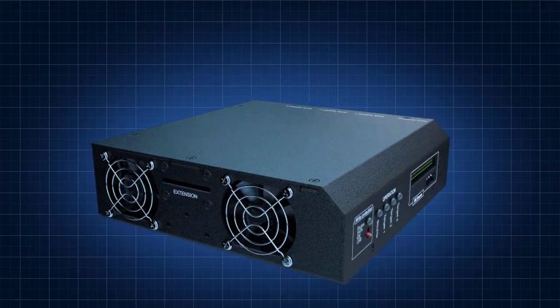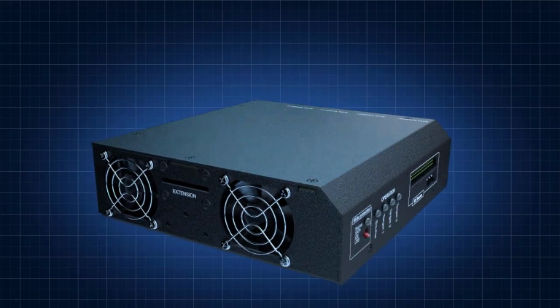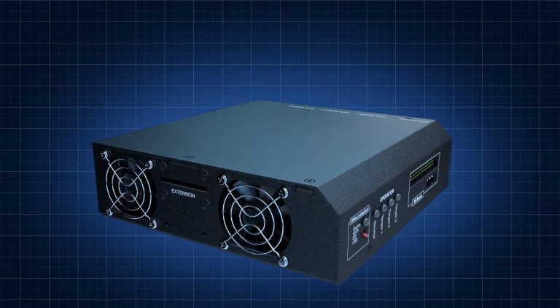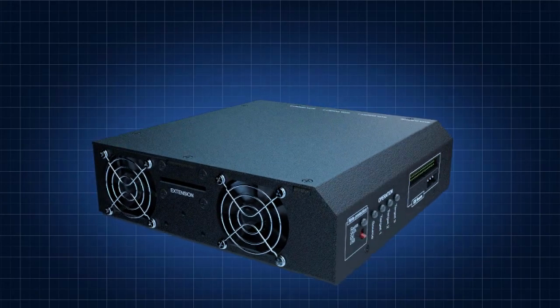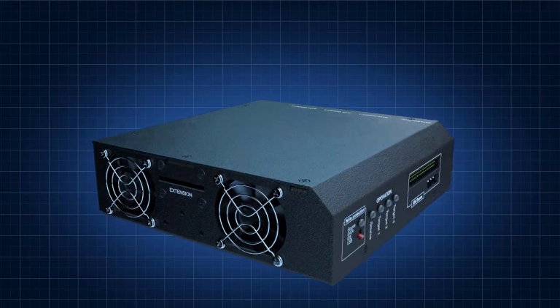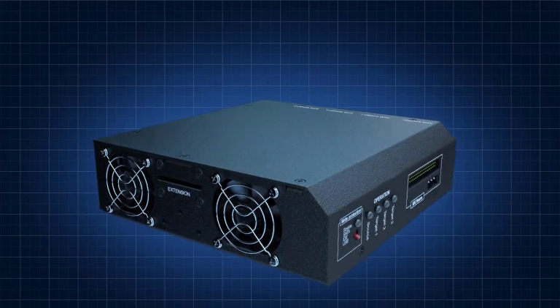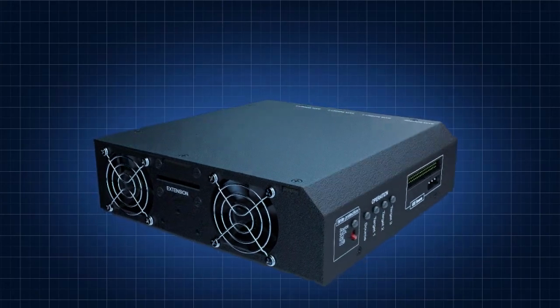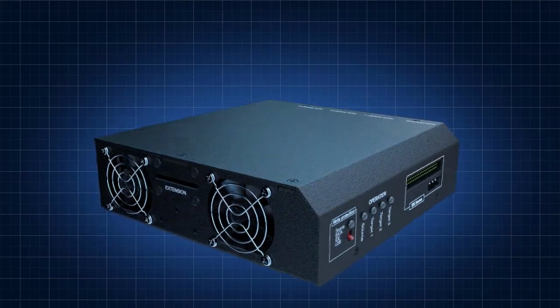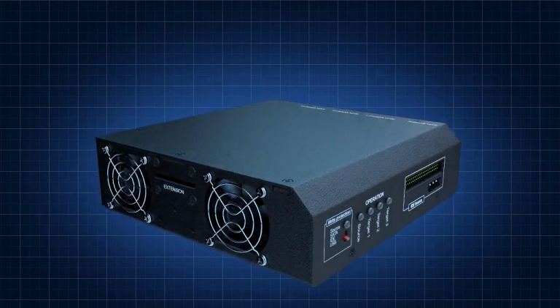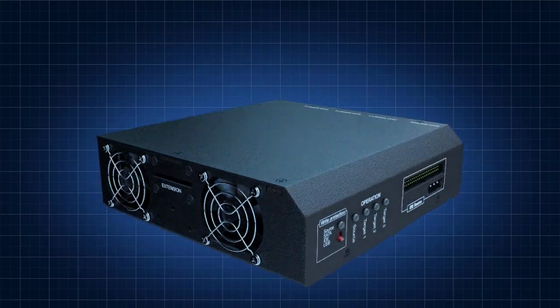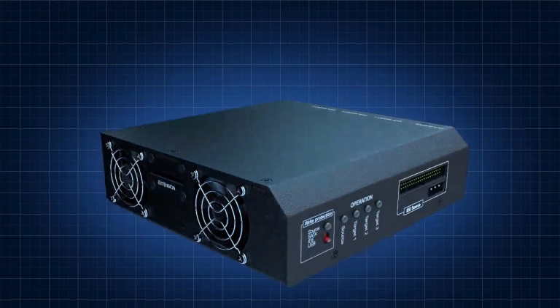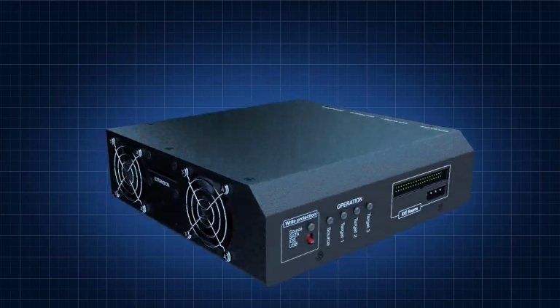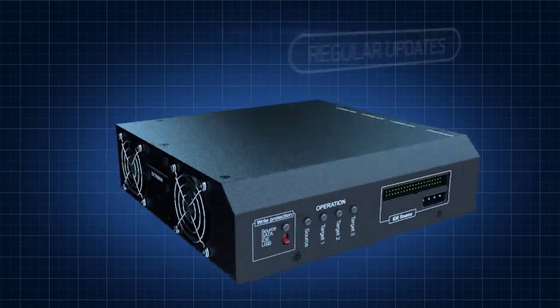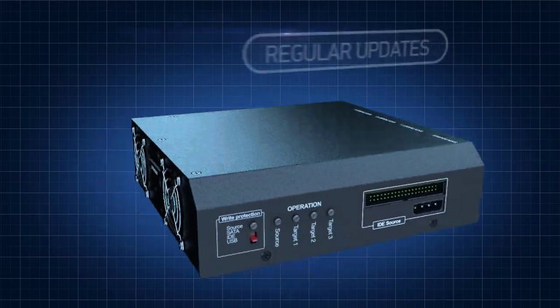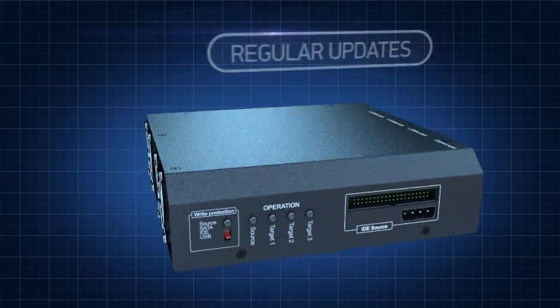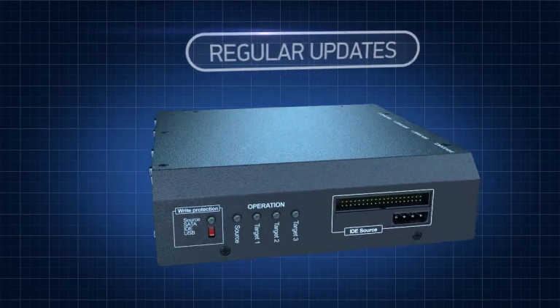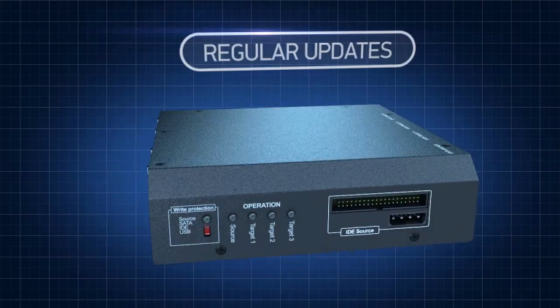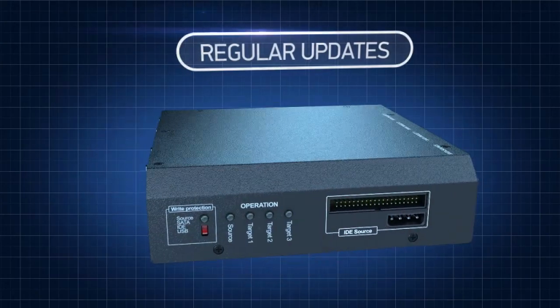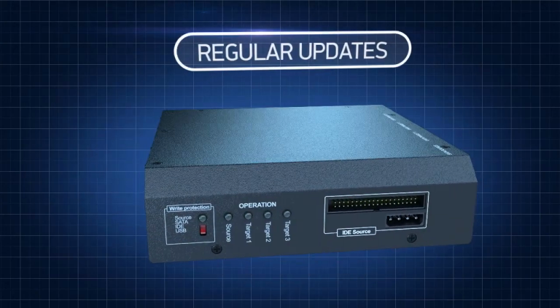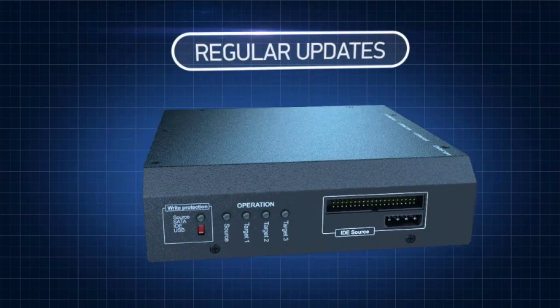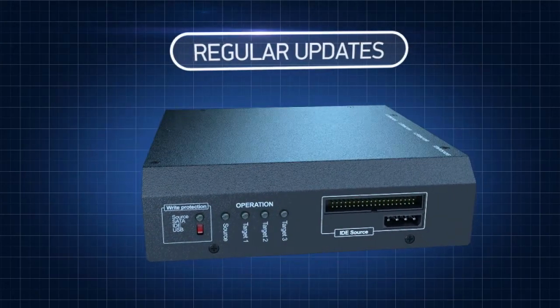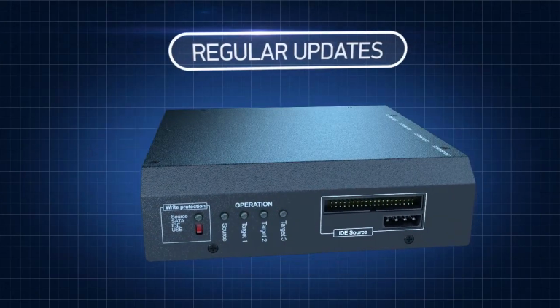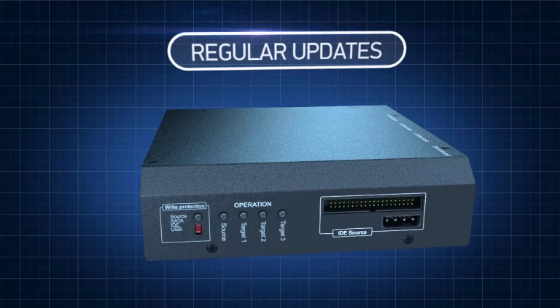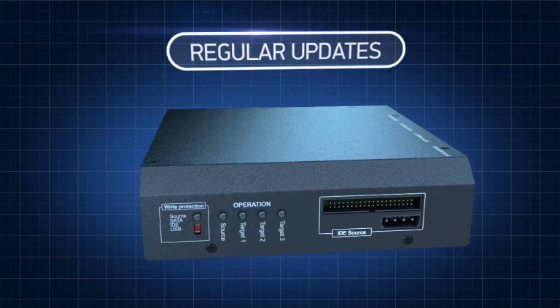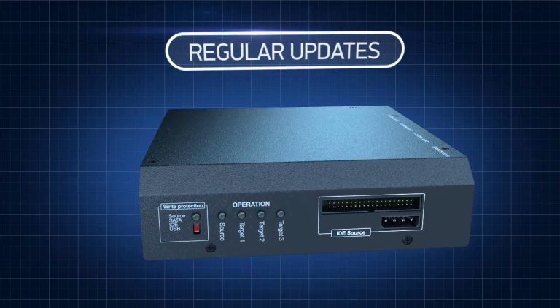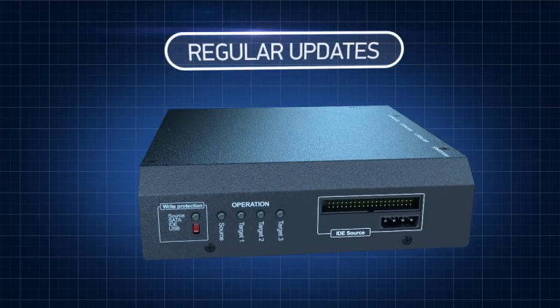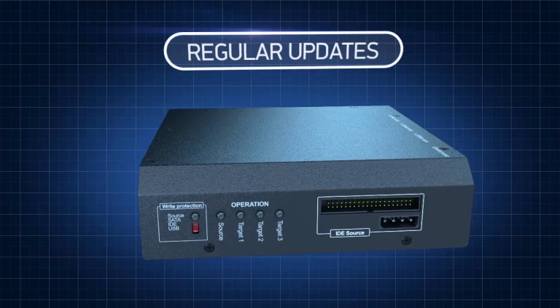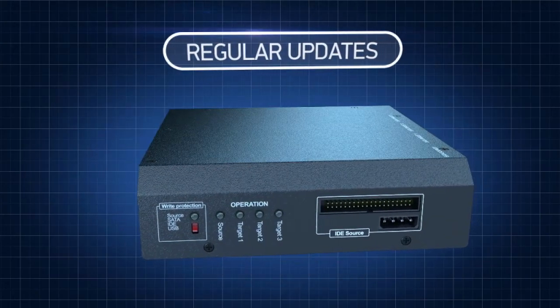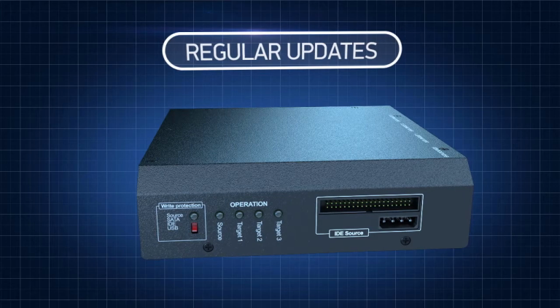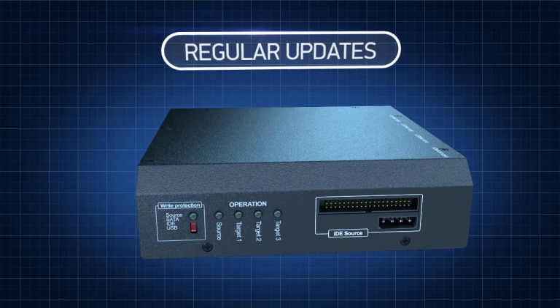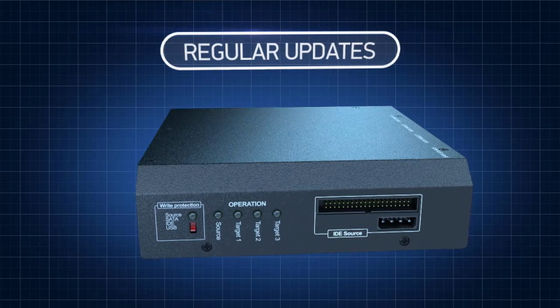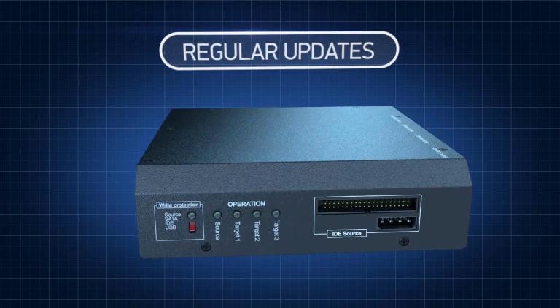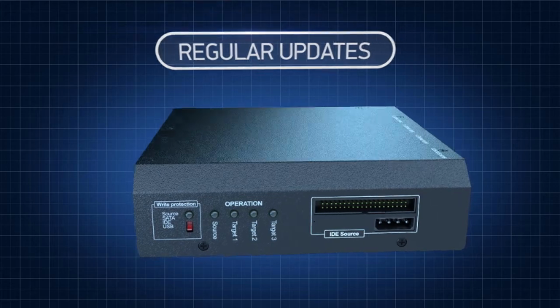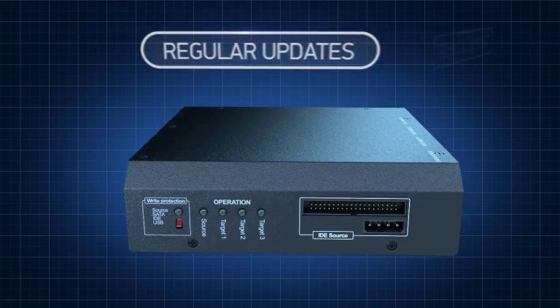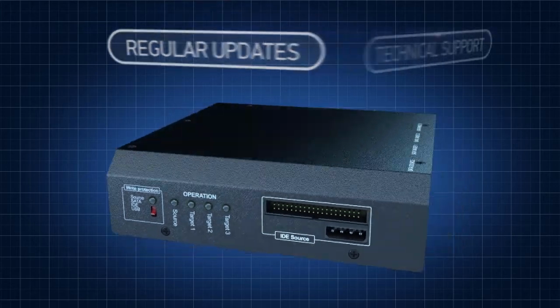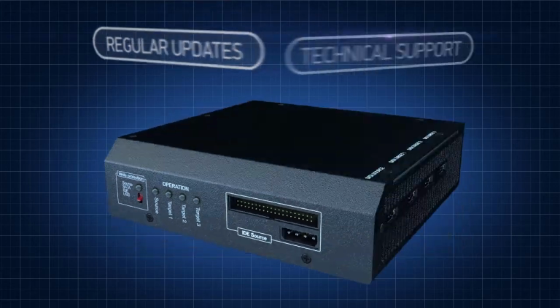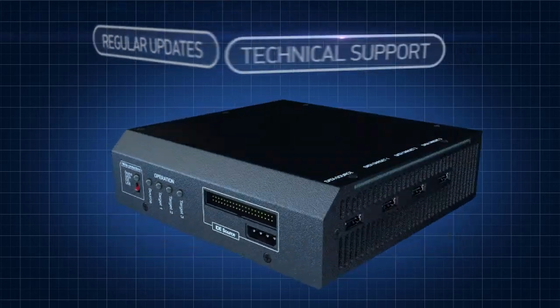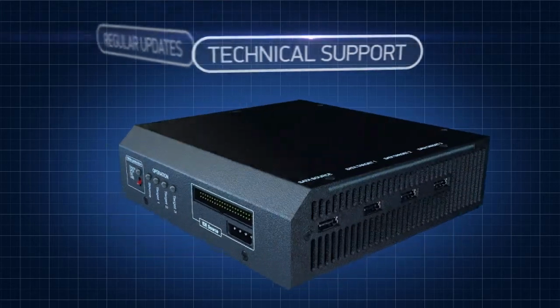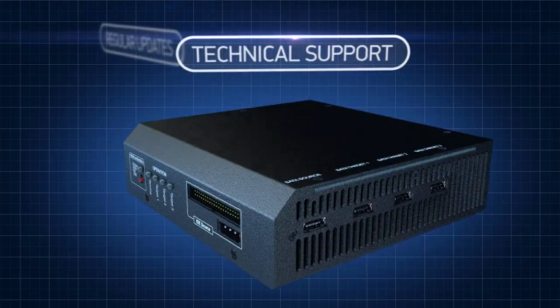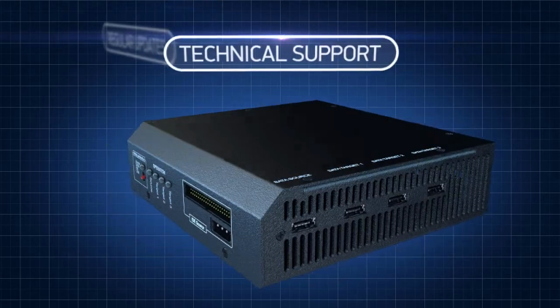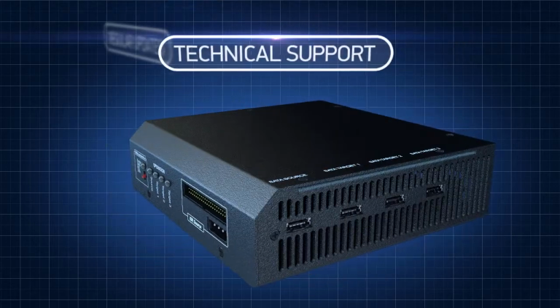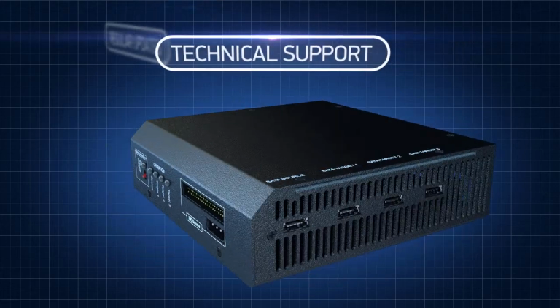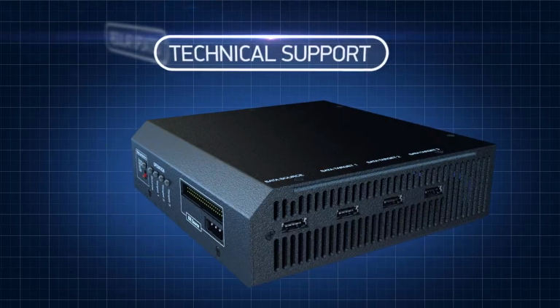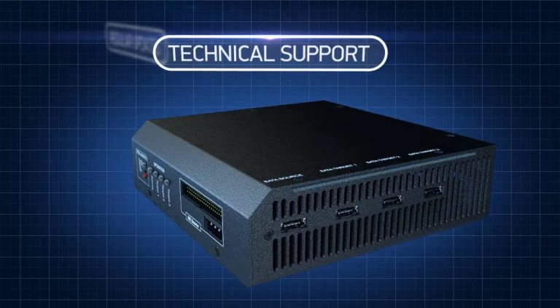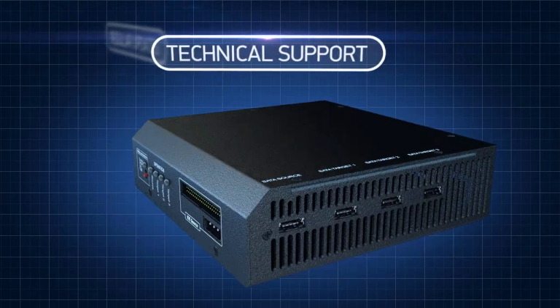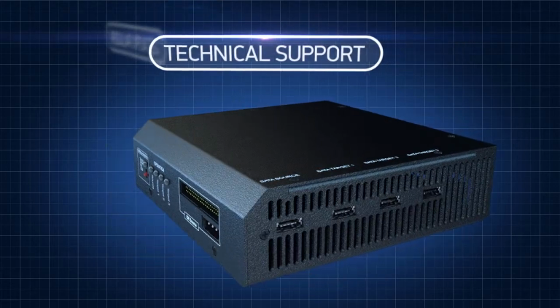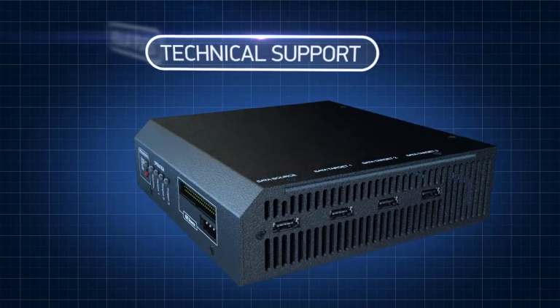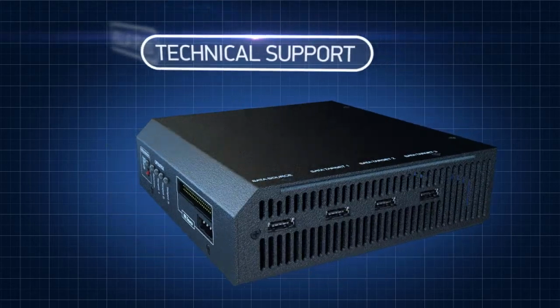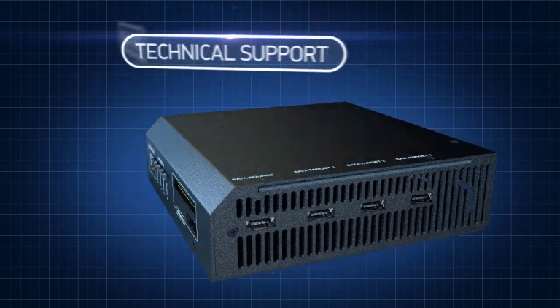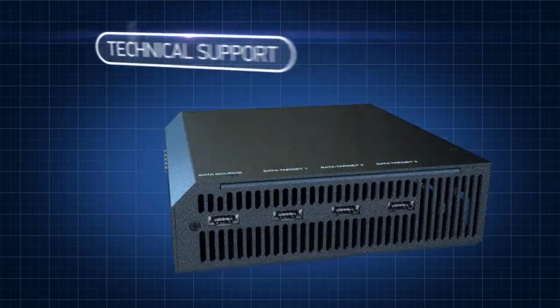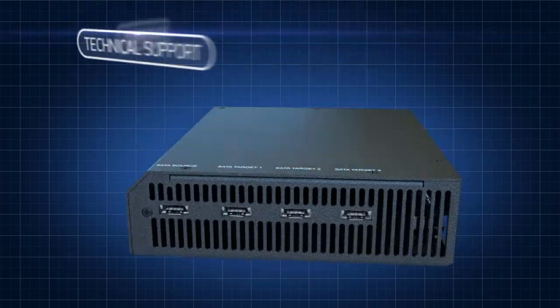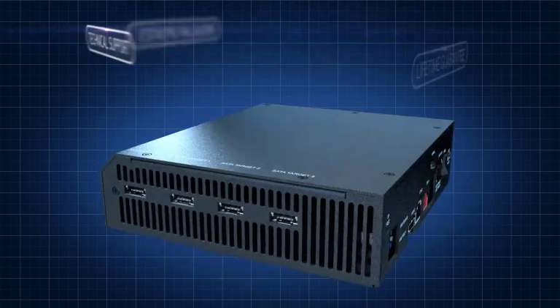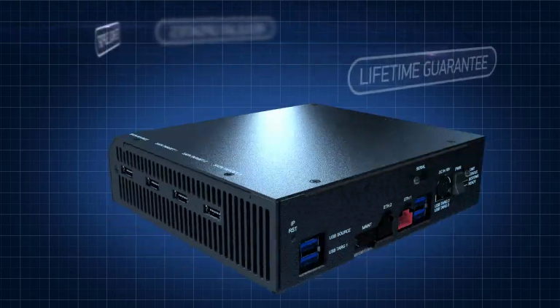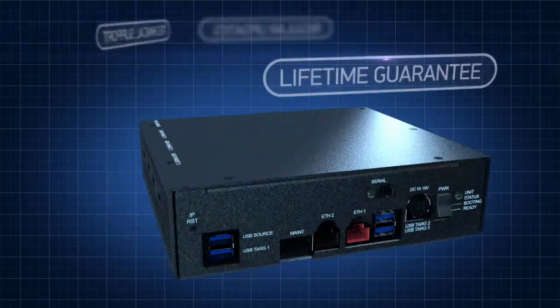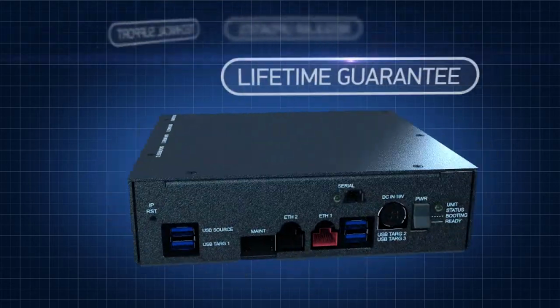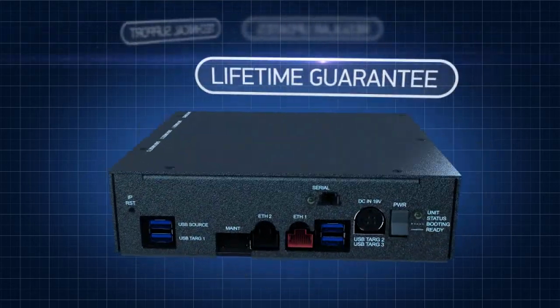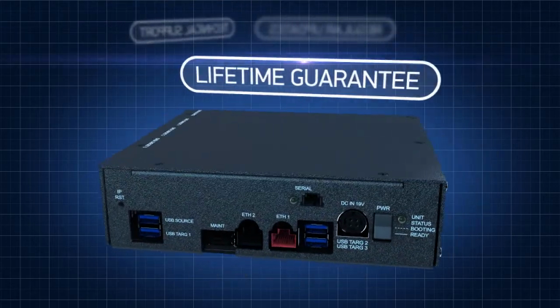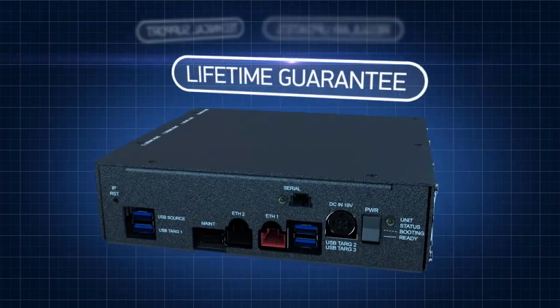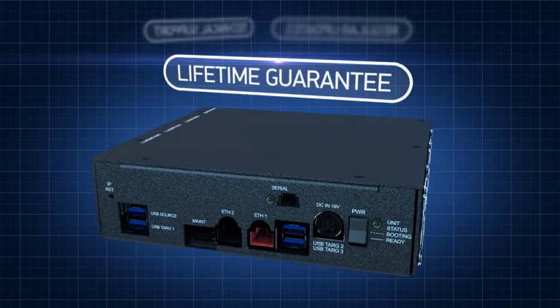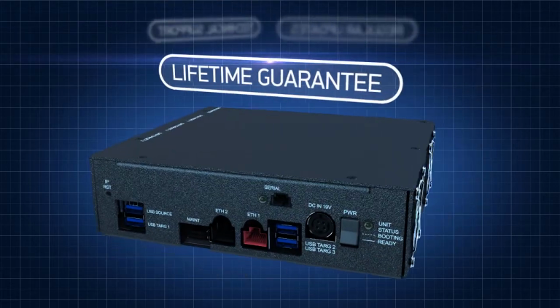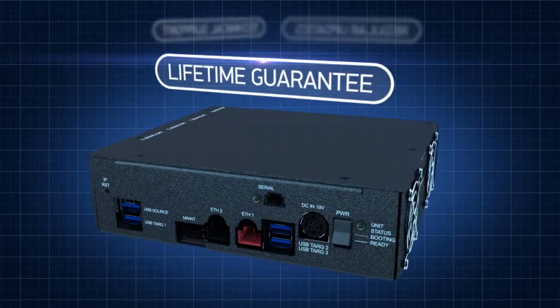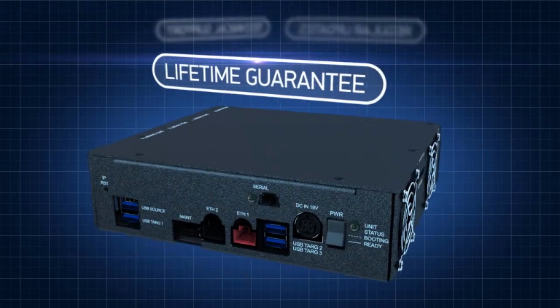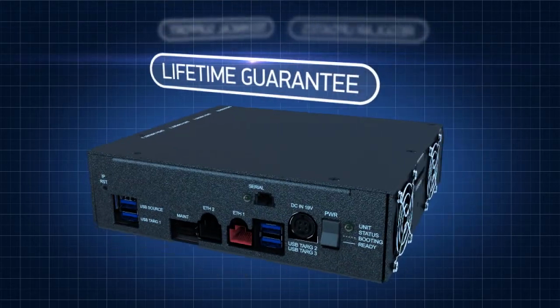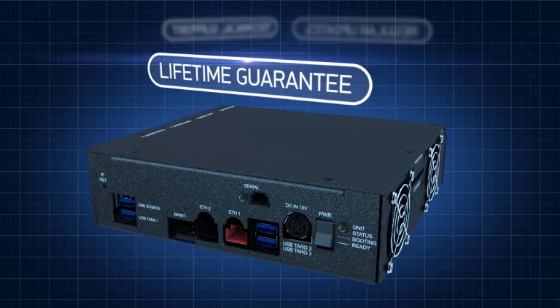By purchasing Atolla hardware, you receive a year-long subscription to software updates, technical support, and a lifetime device guarantee.